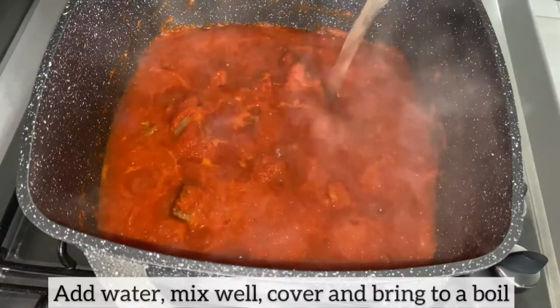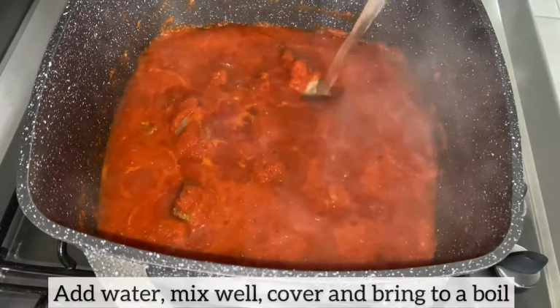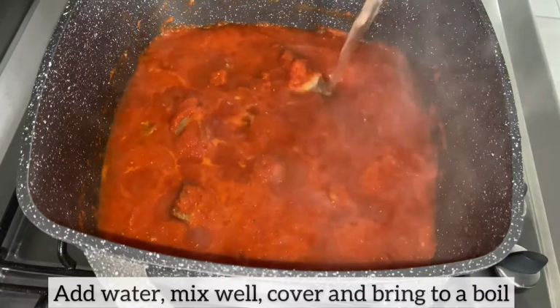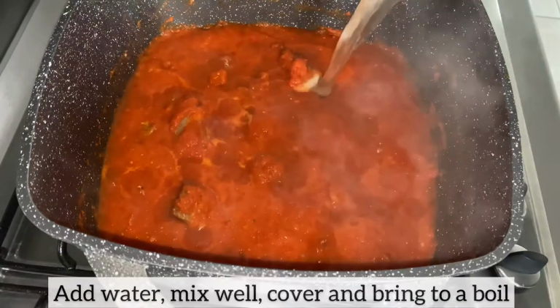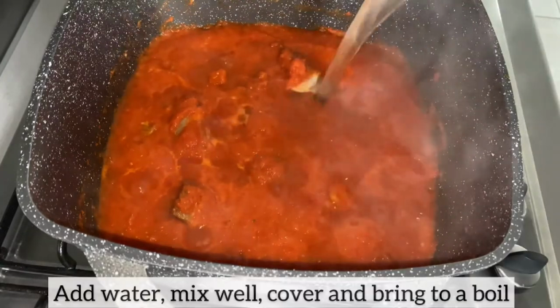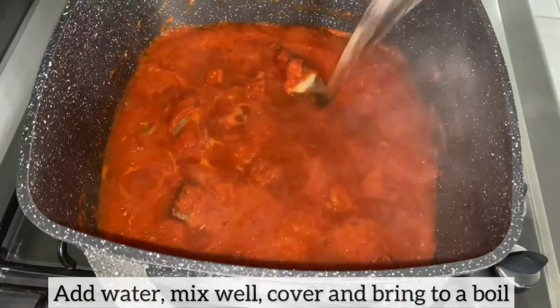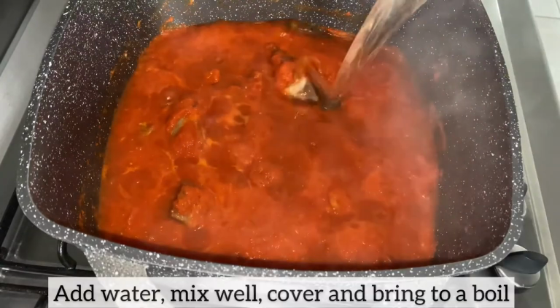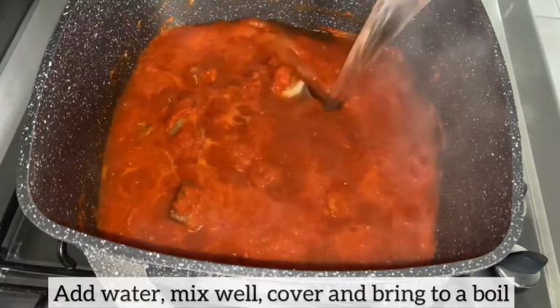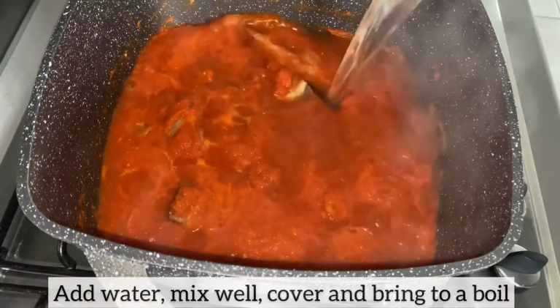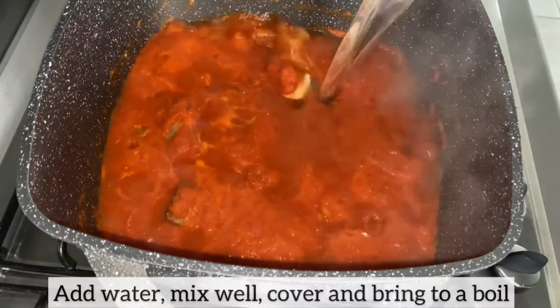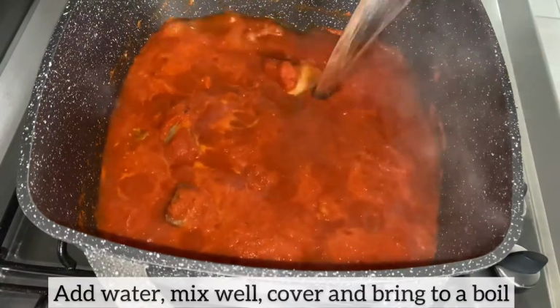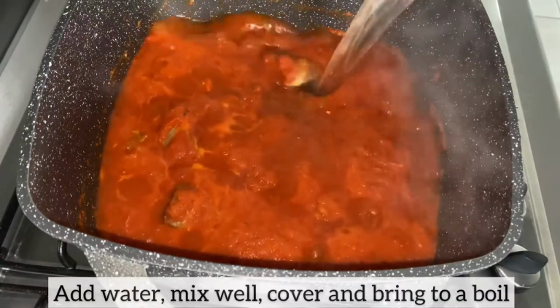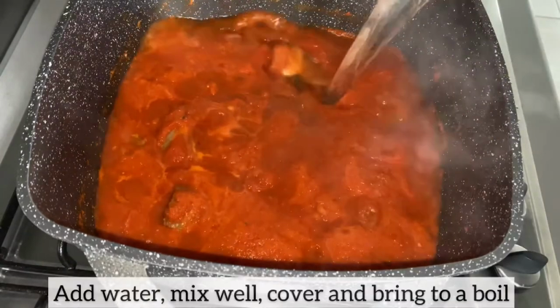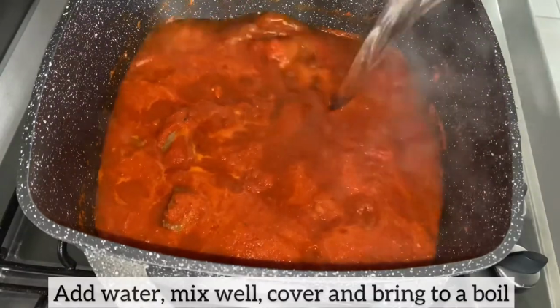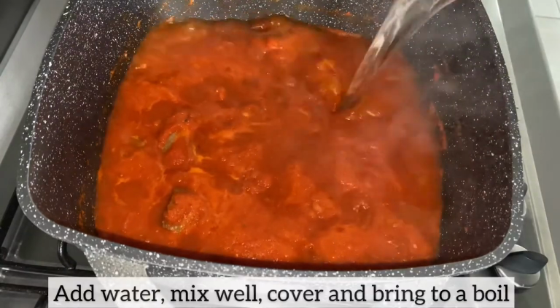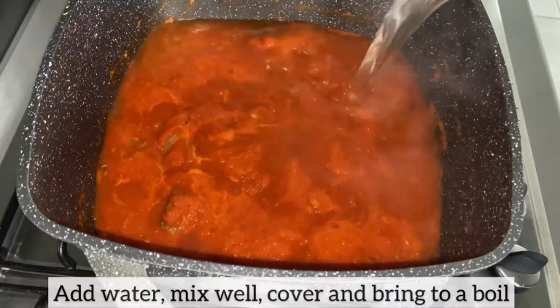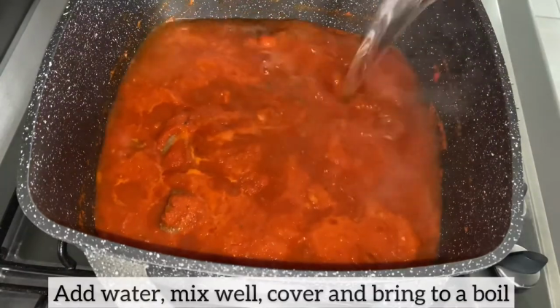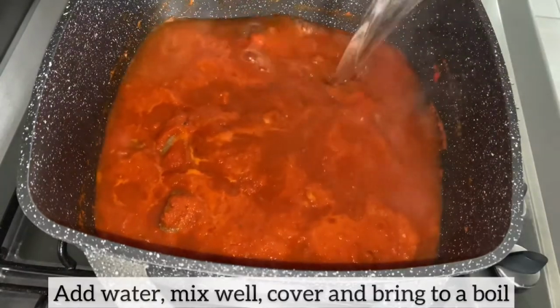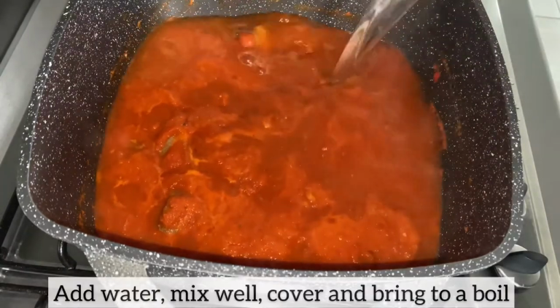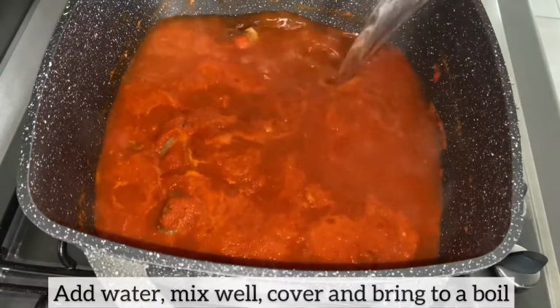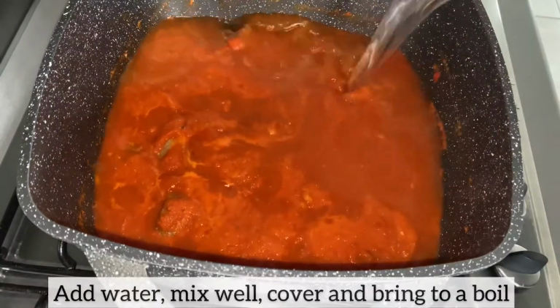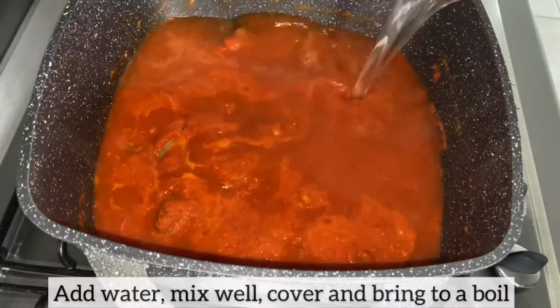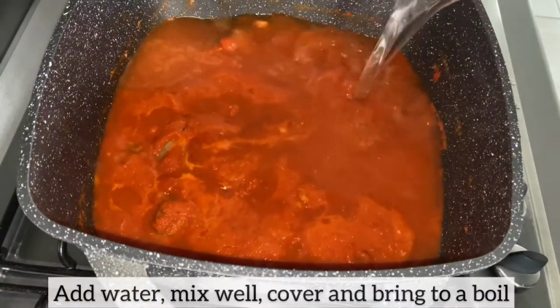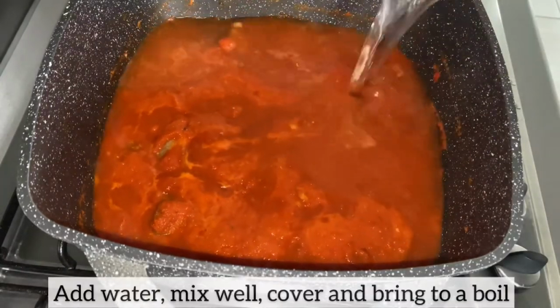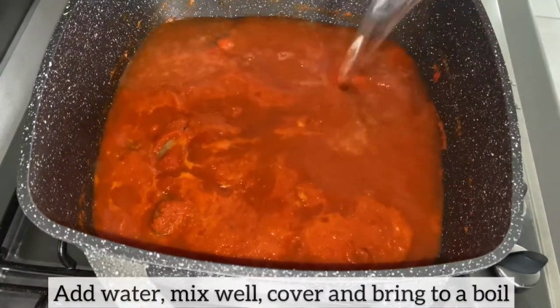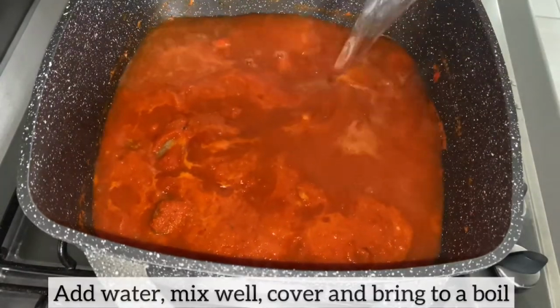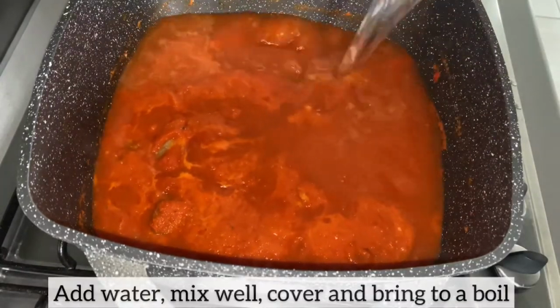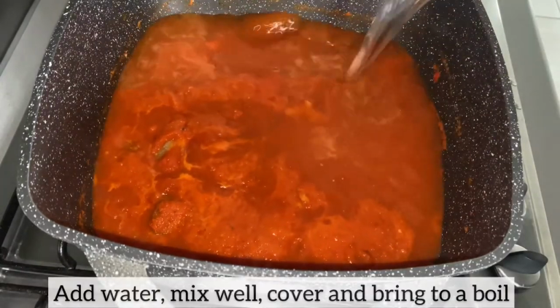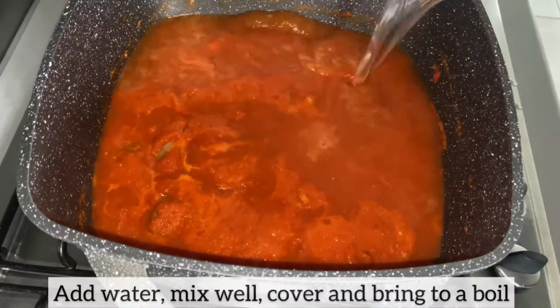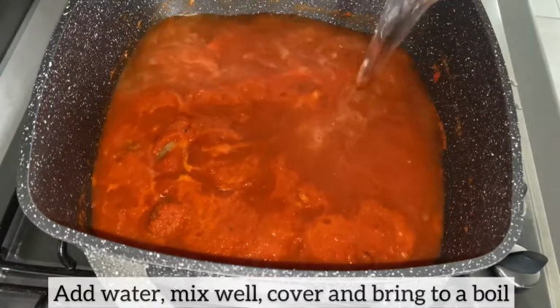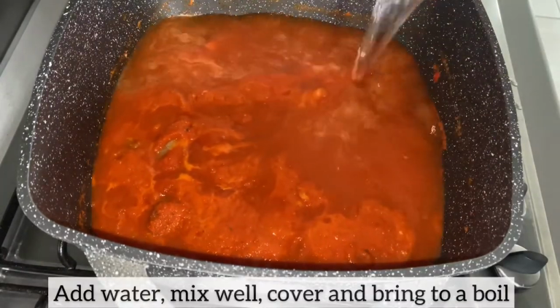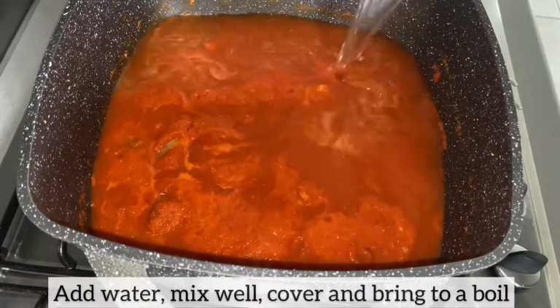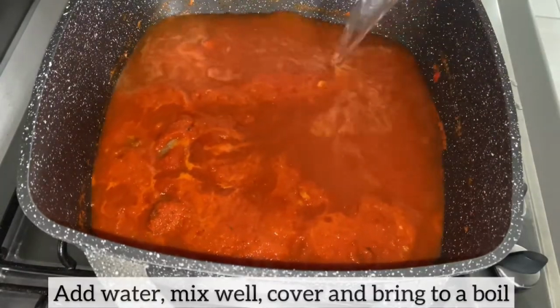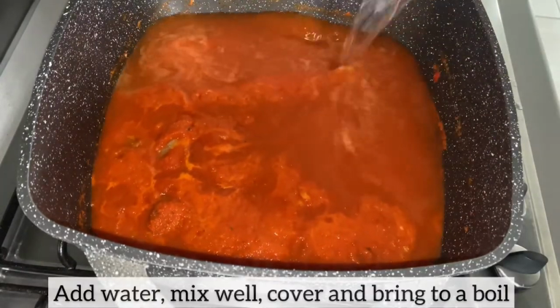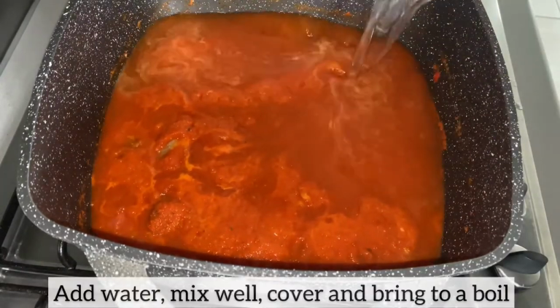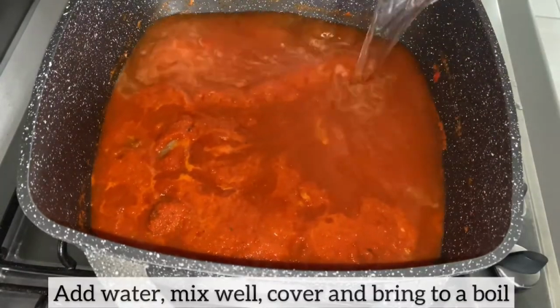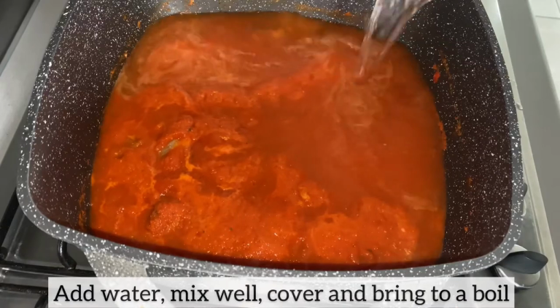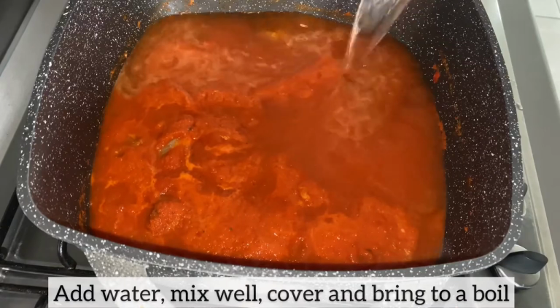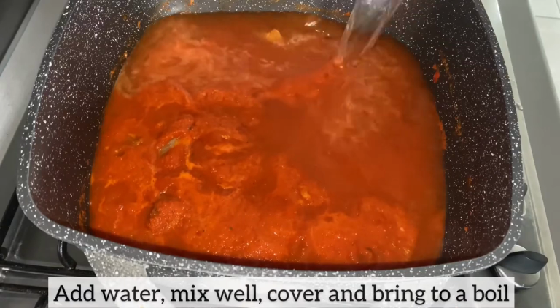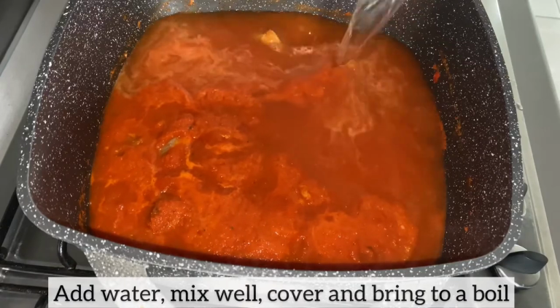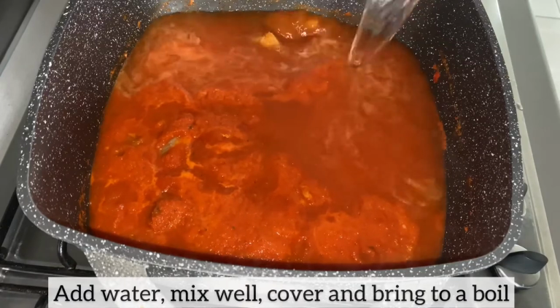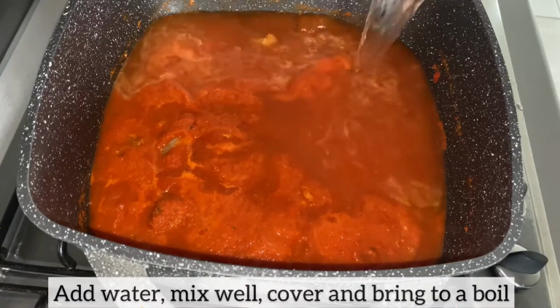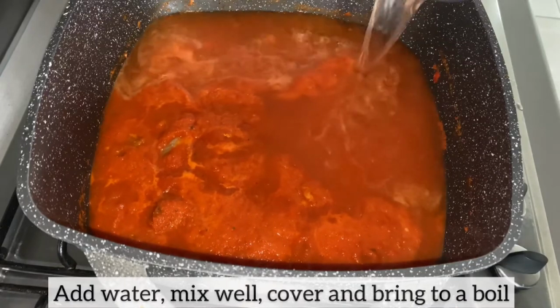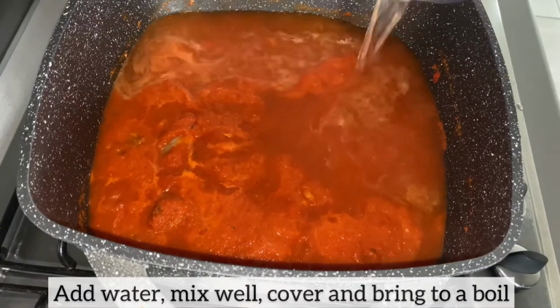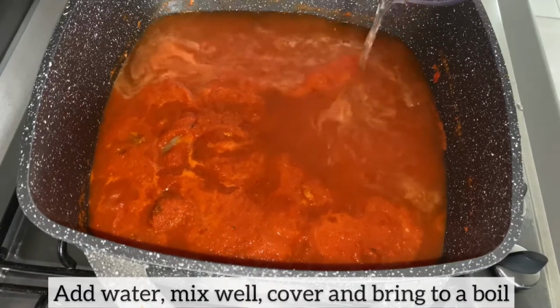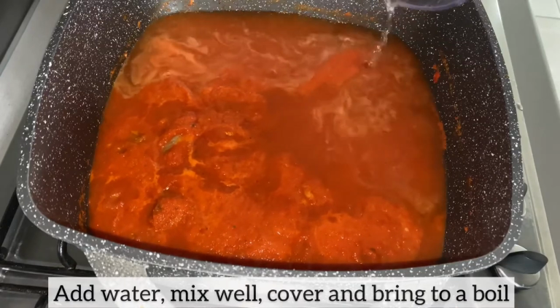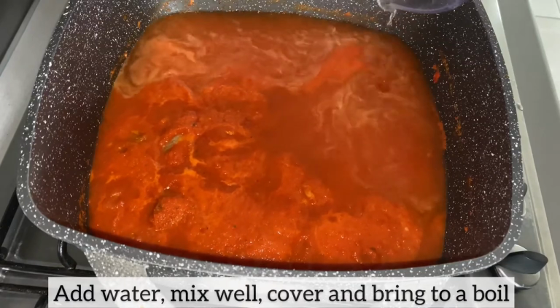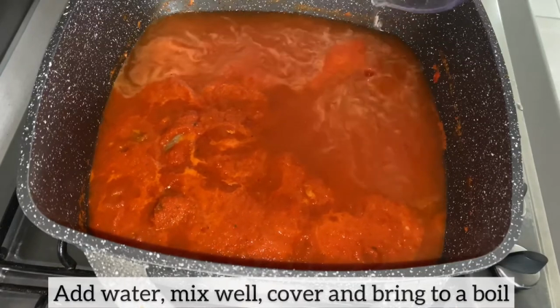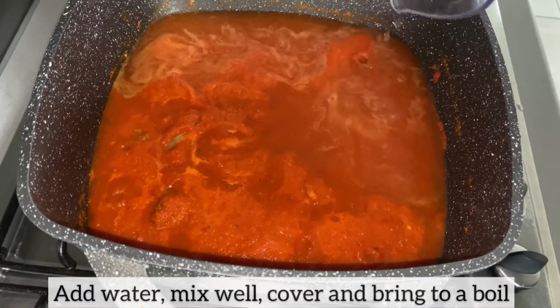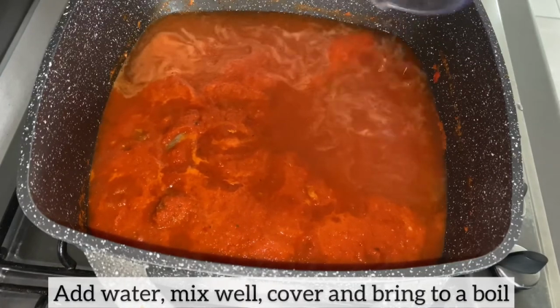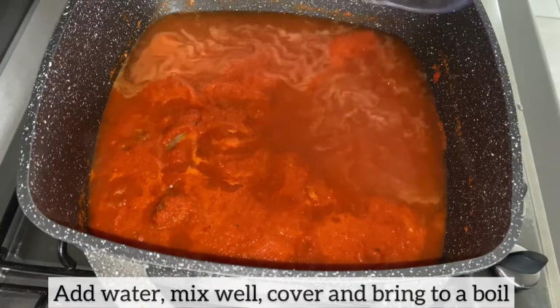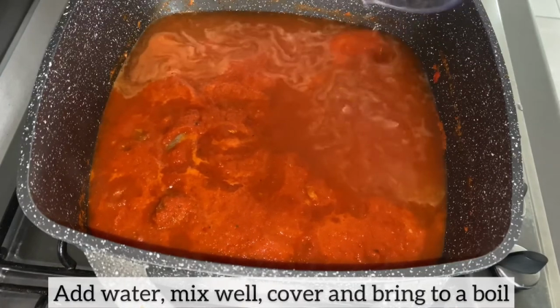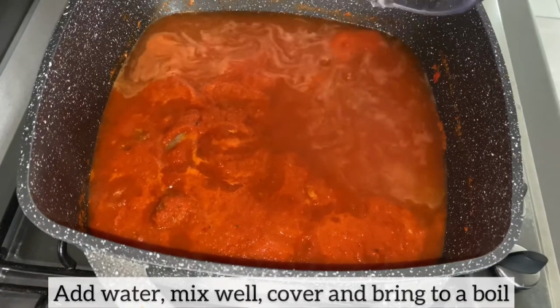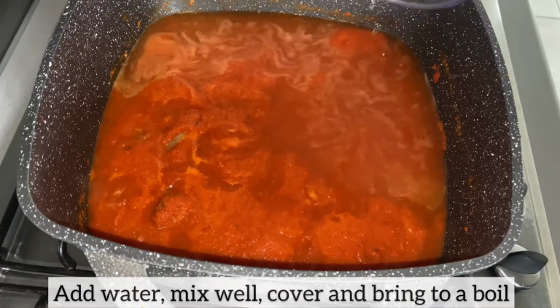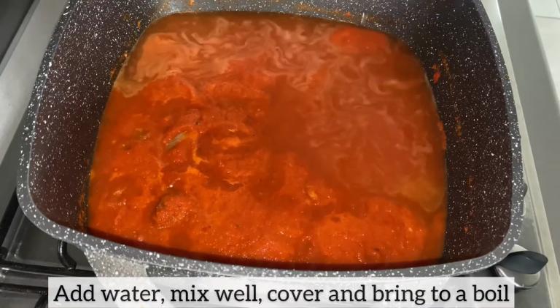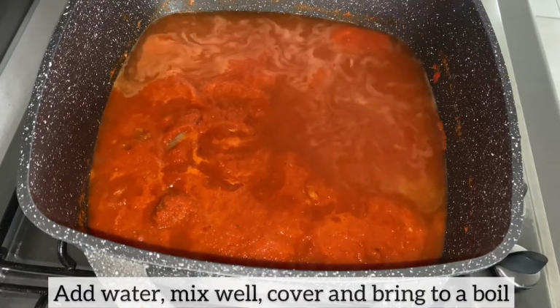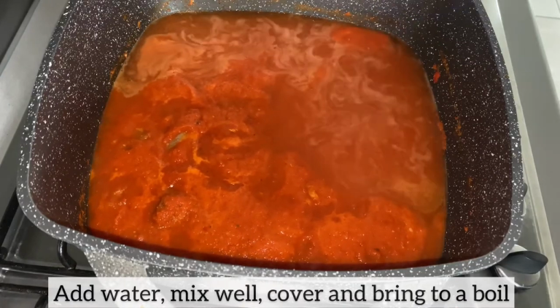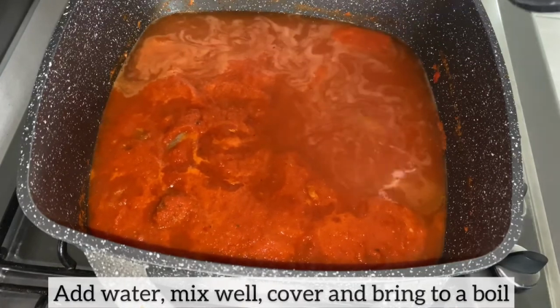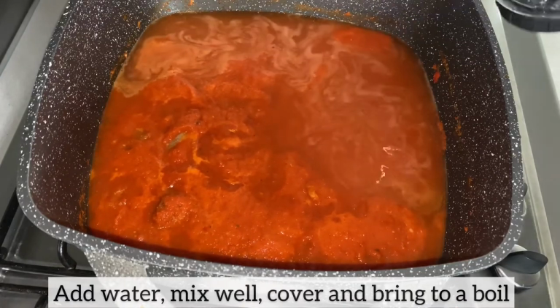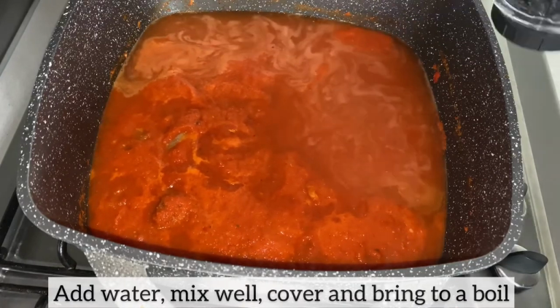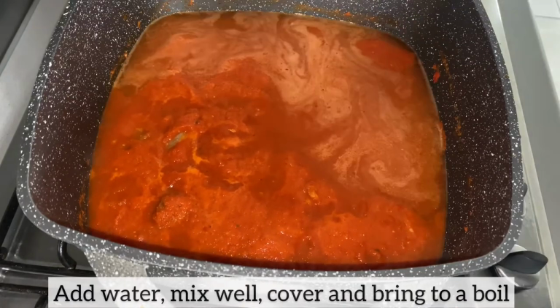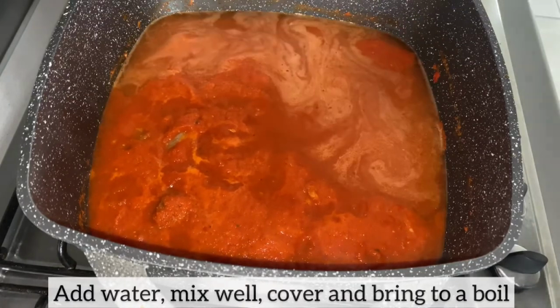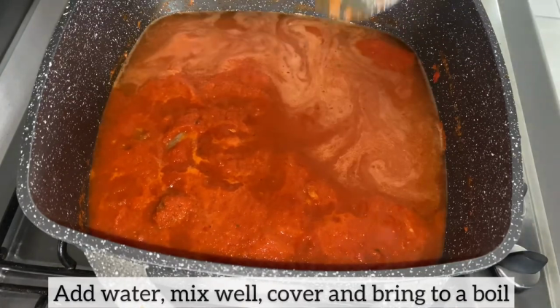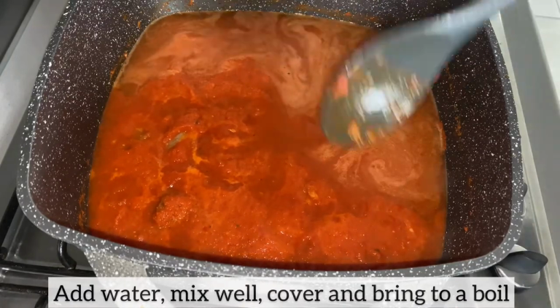I have just added enough water as I'm making soup. I'll give it a good mix, cover, and bring this to a boil.